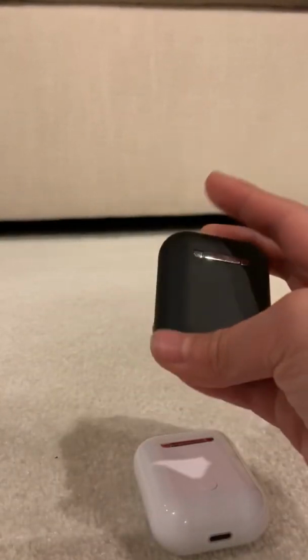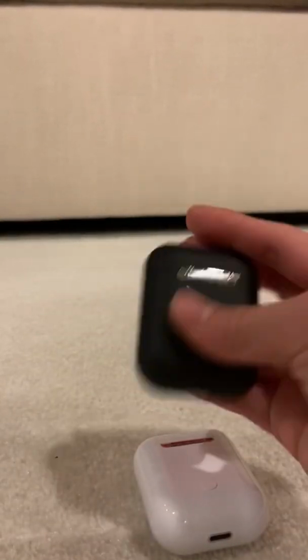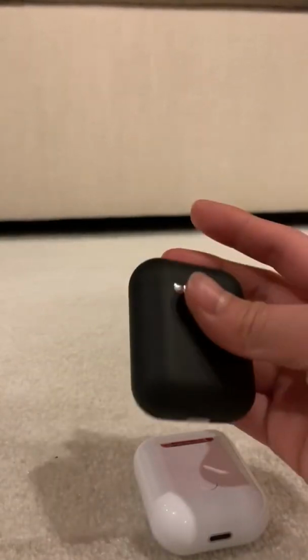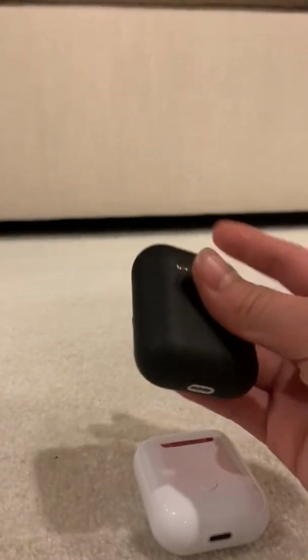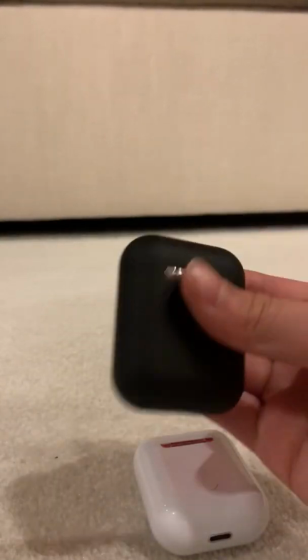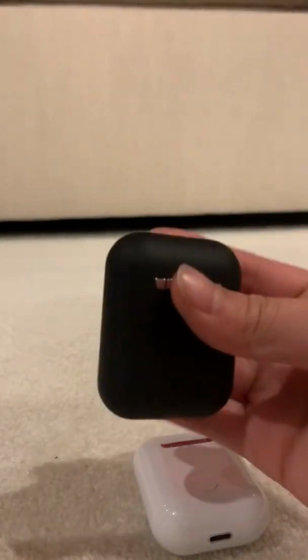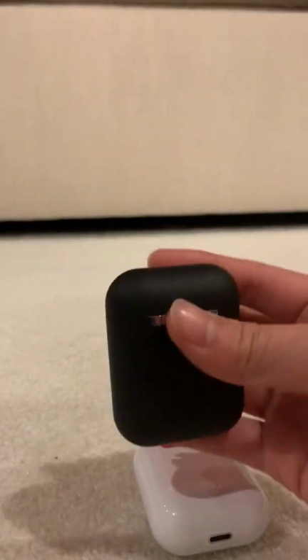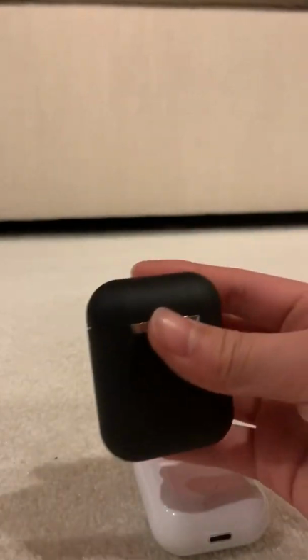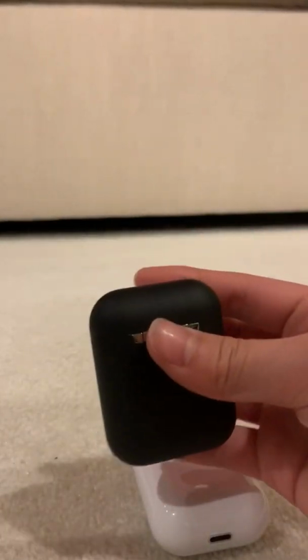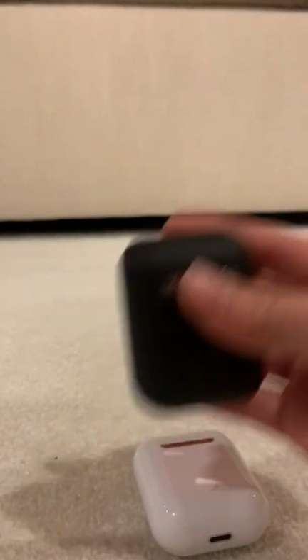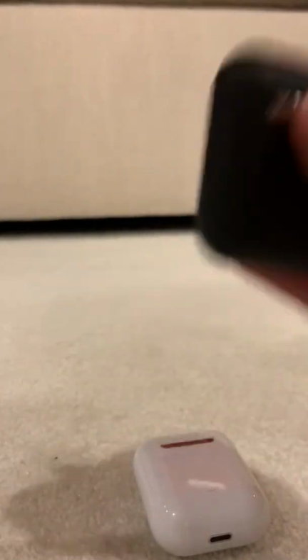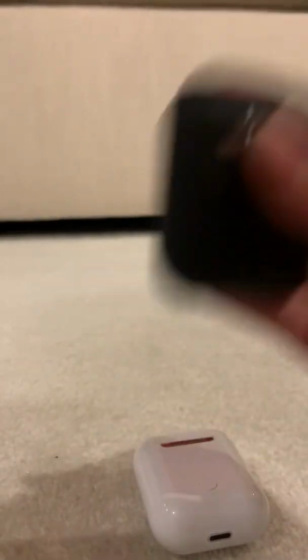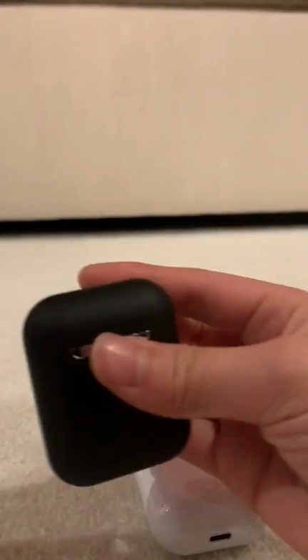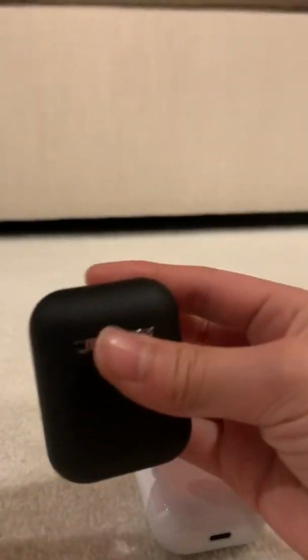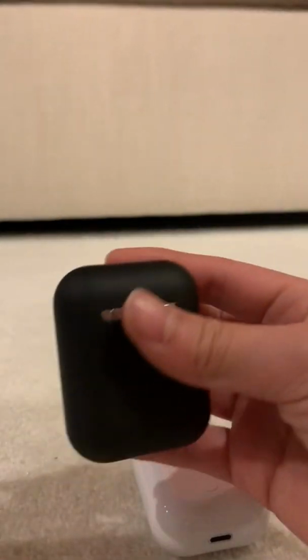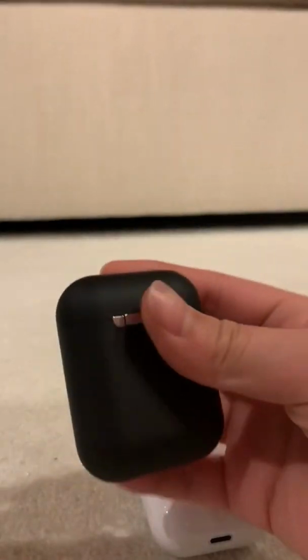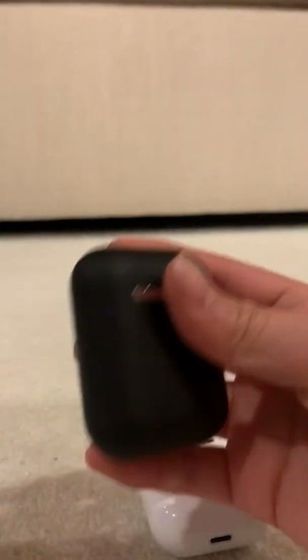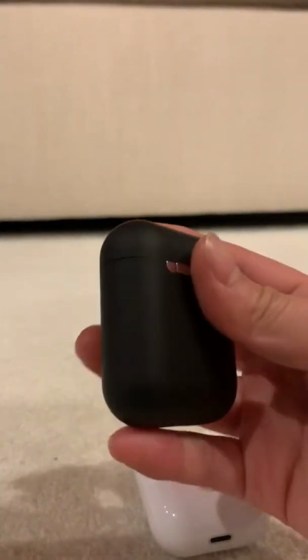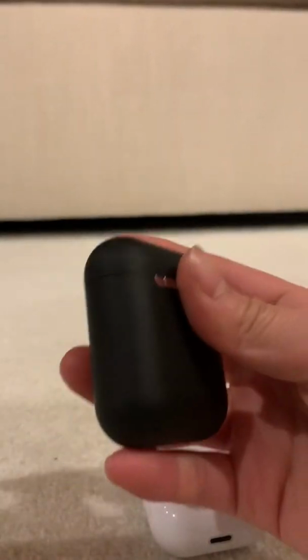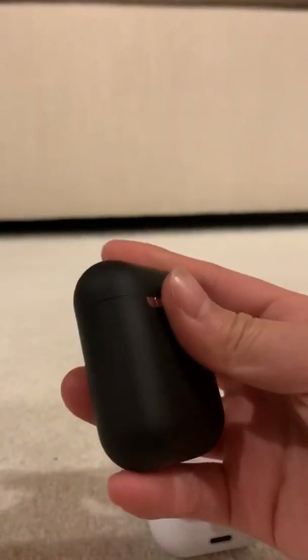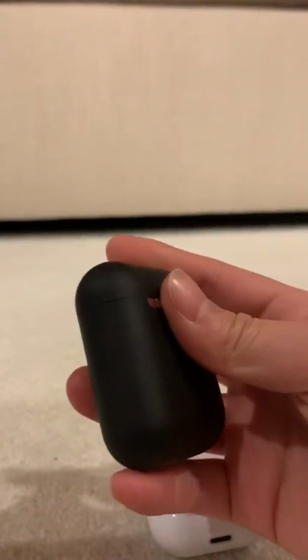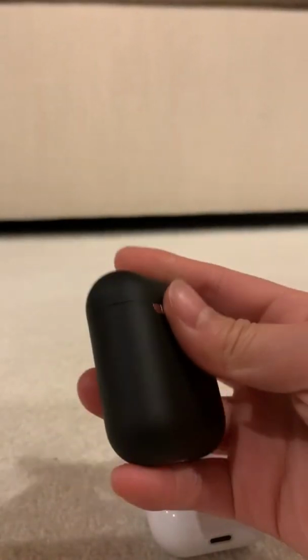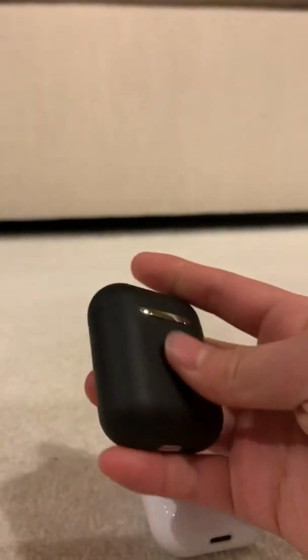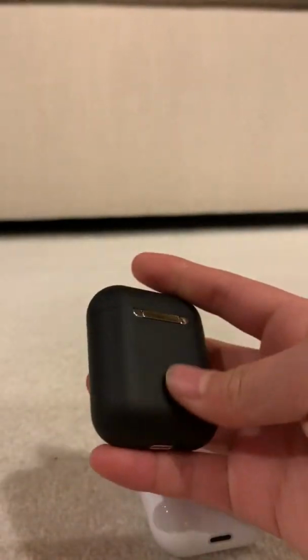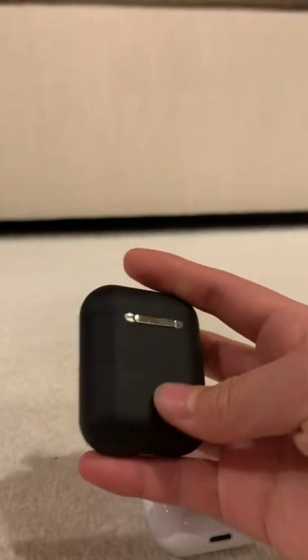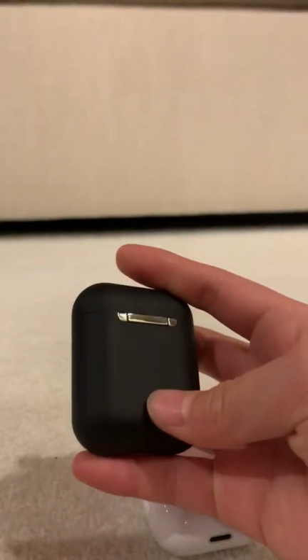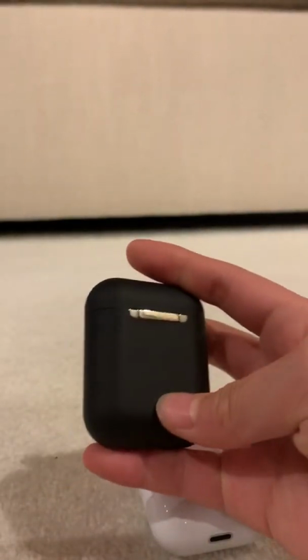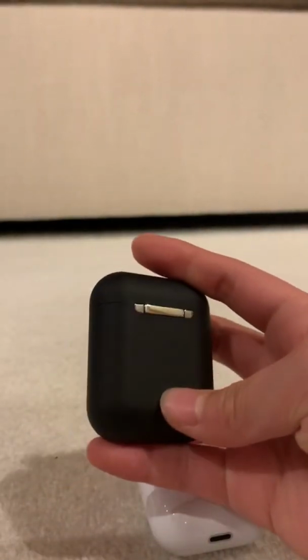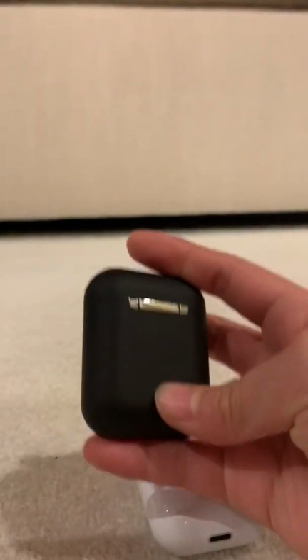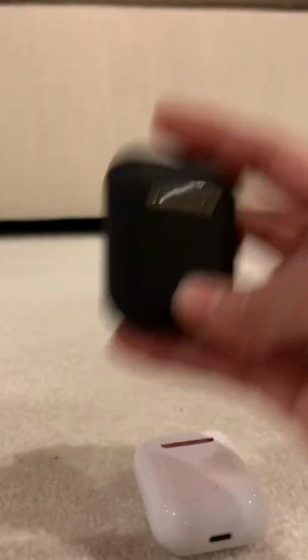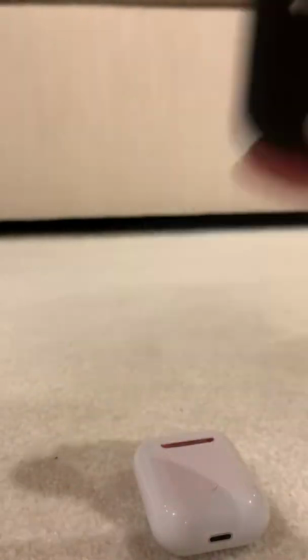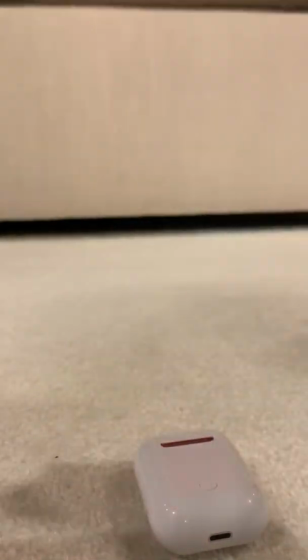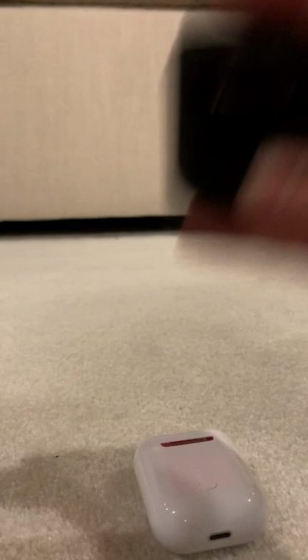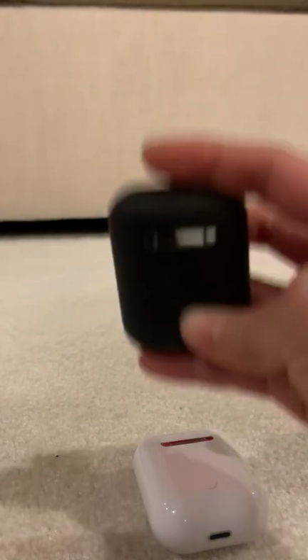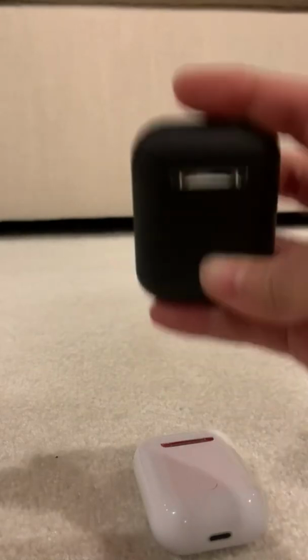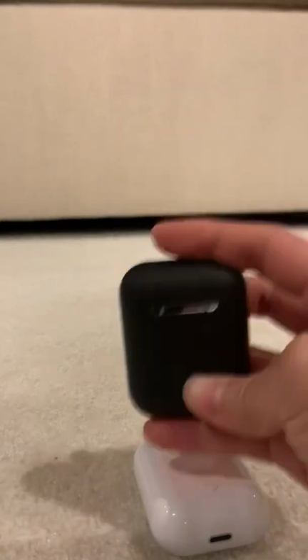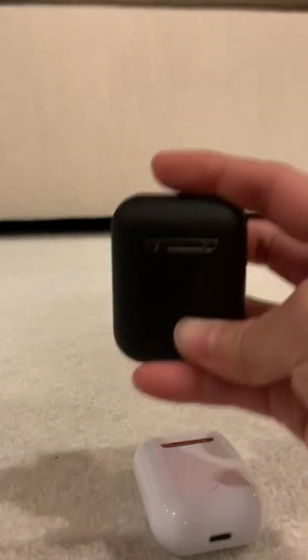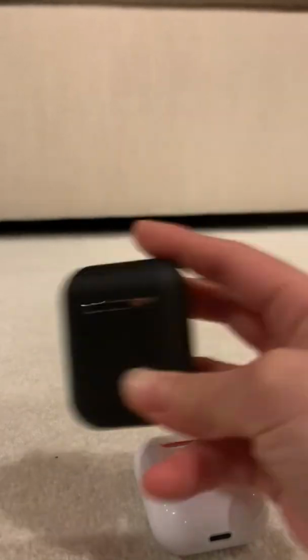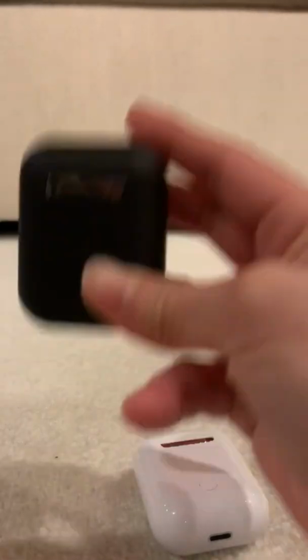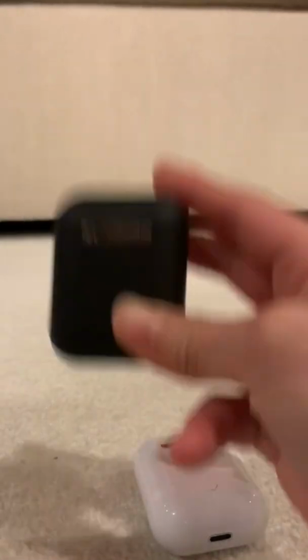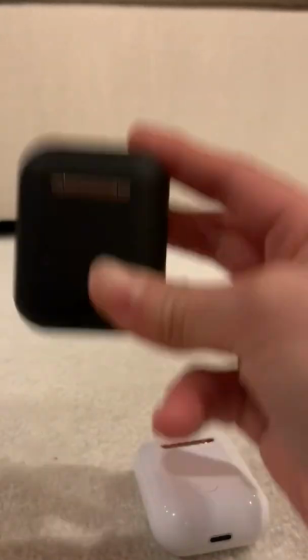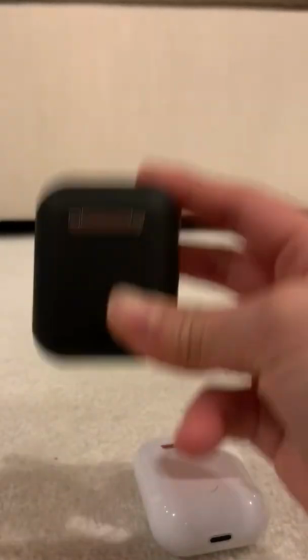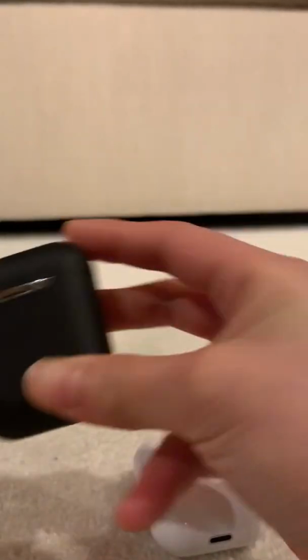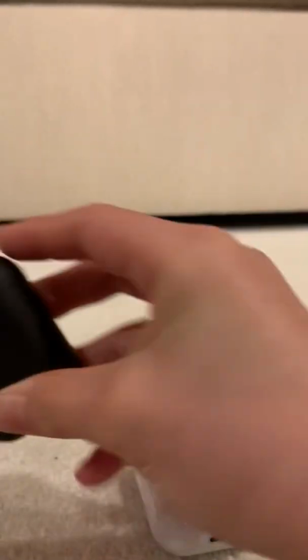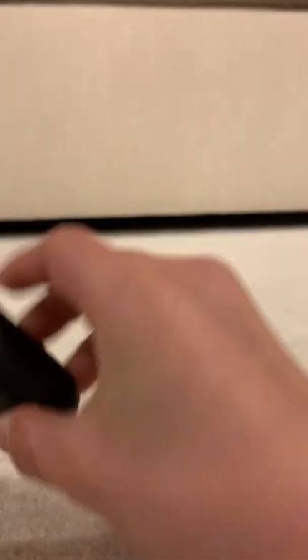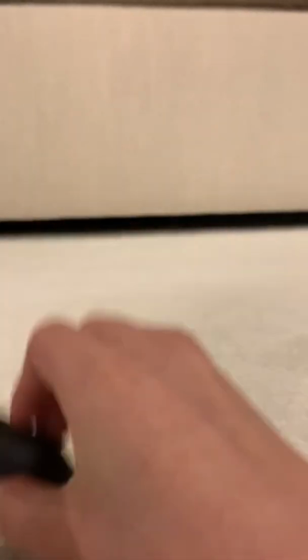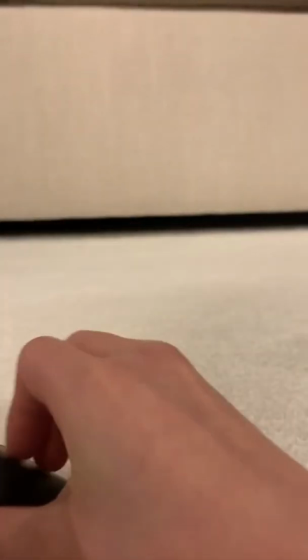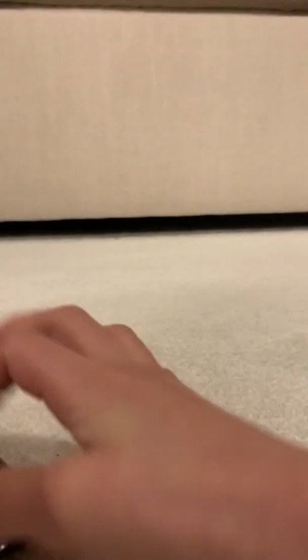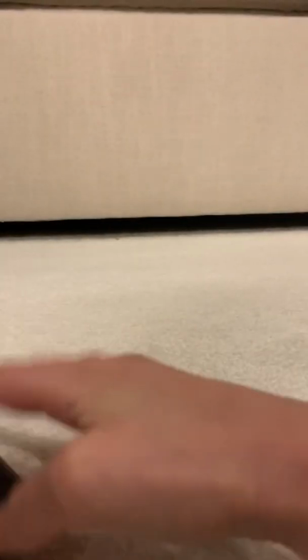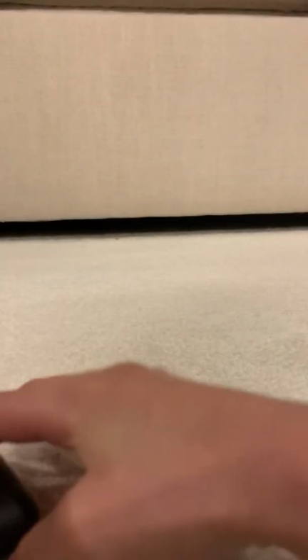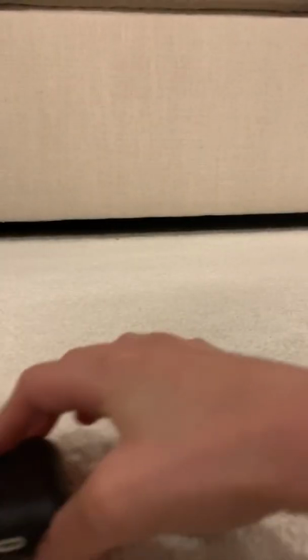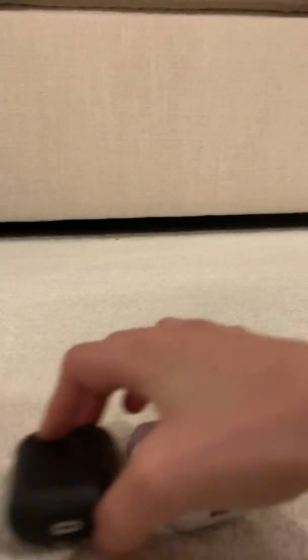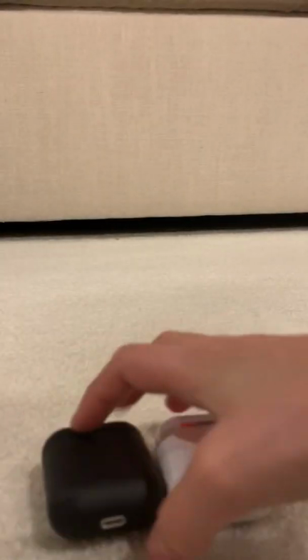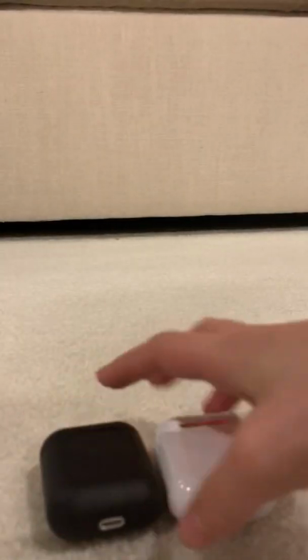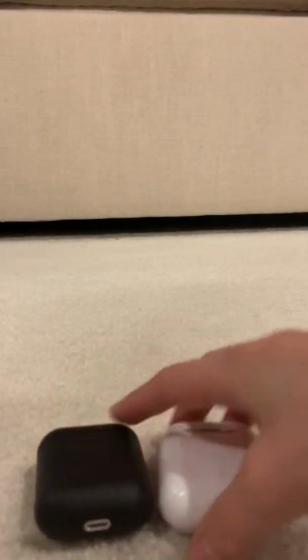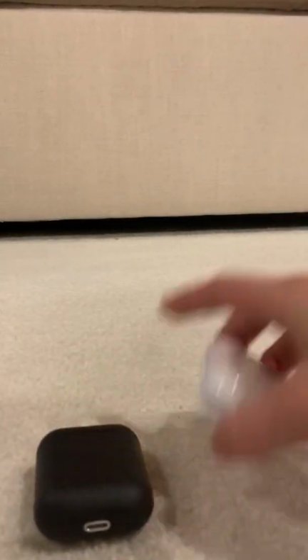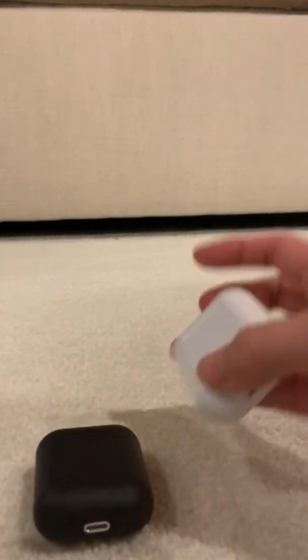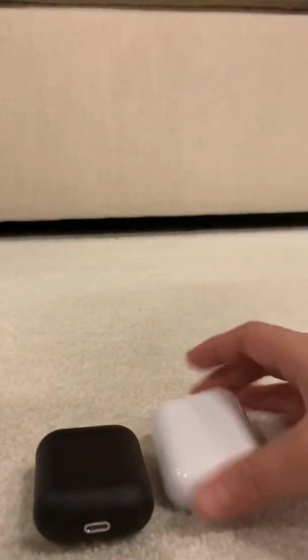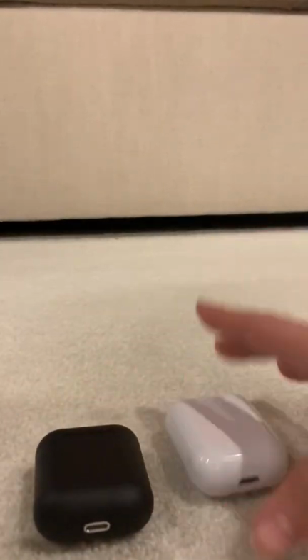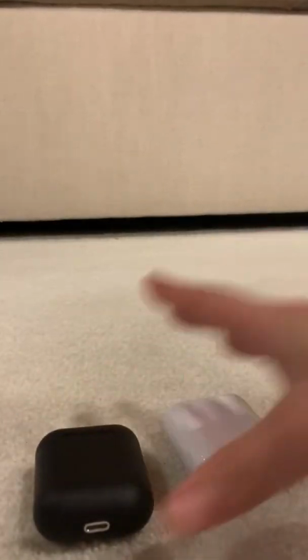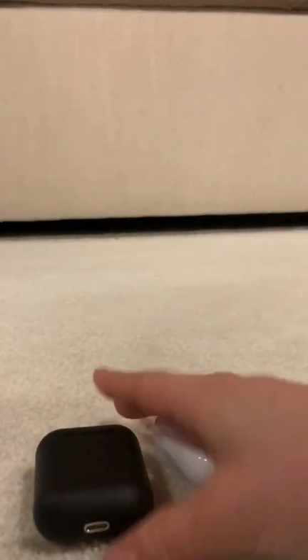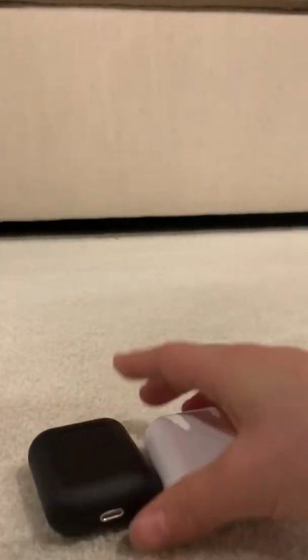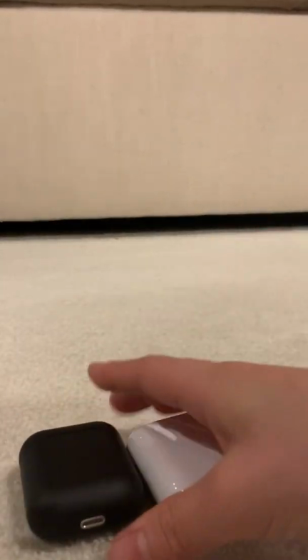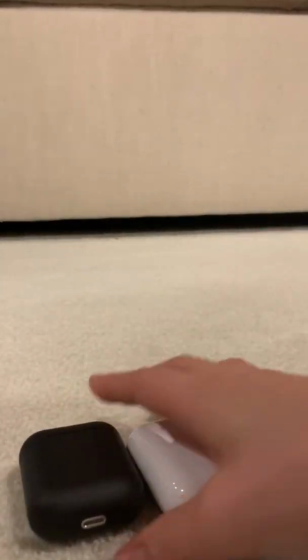But on the Inpods, it does charge, but it charges automatically when you put them inside — there's no manual button needed.